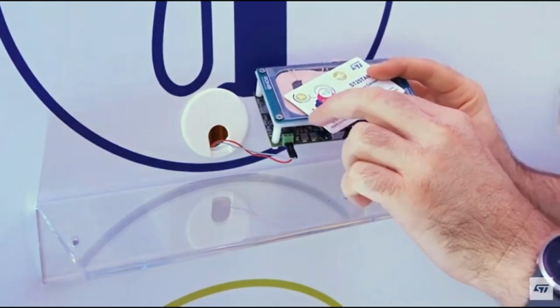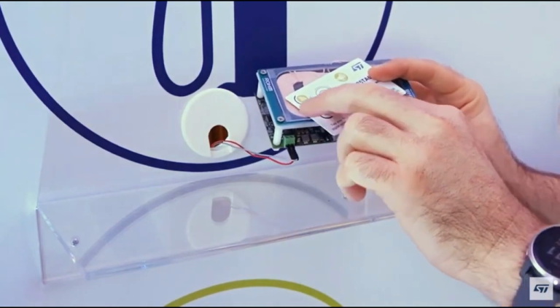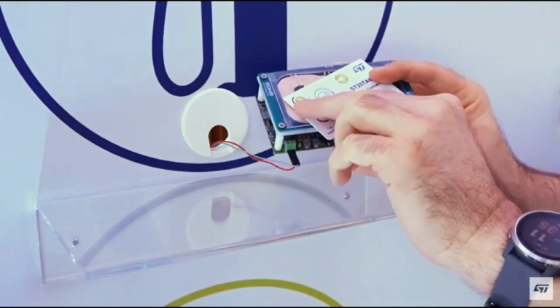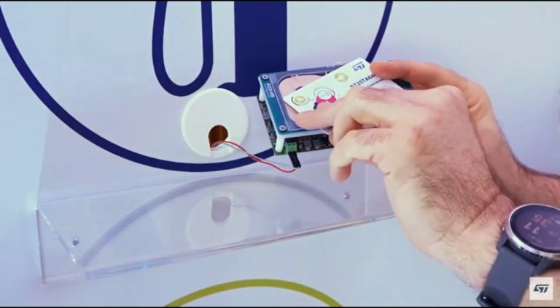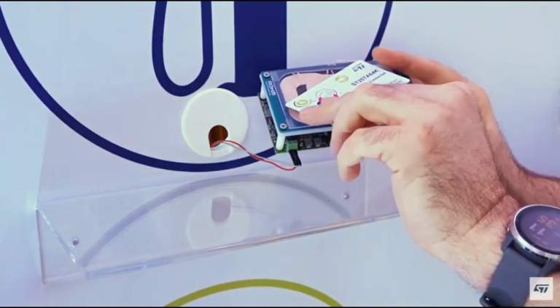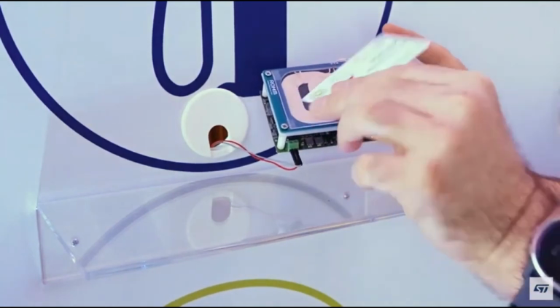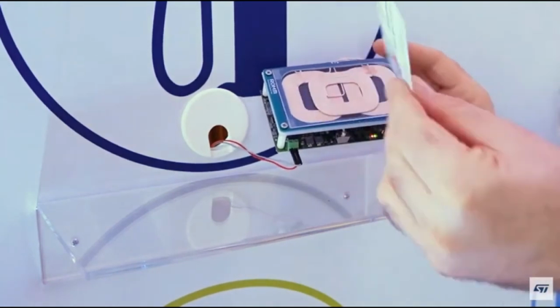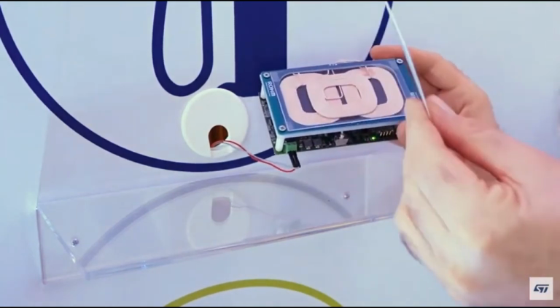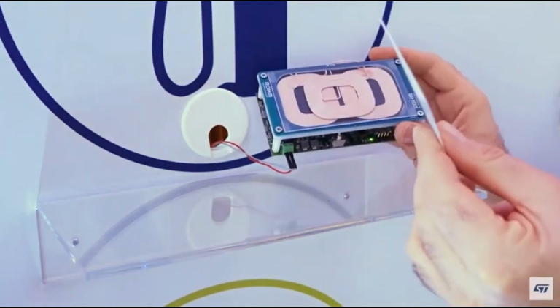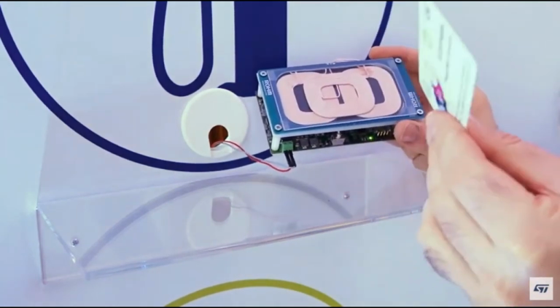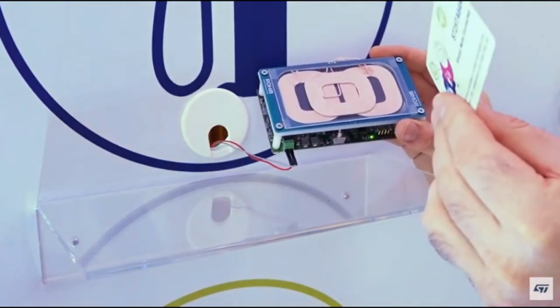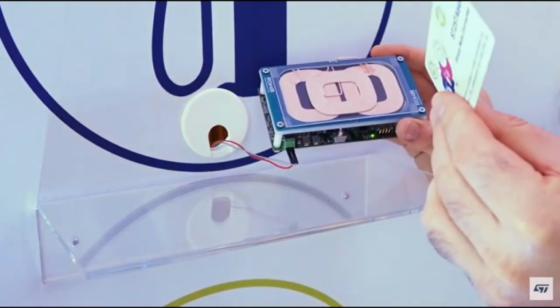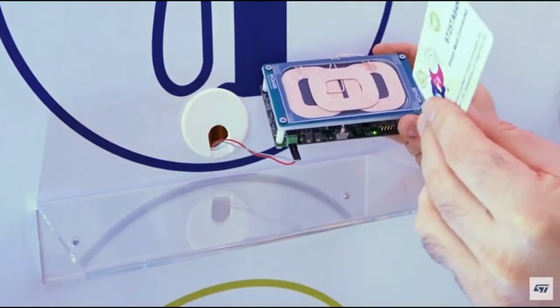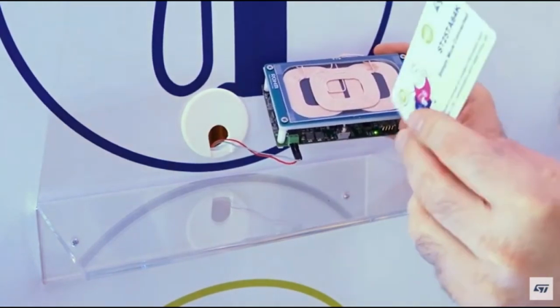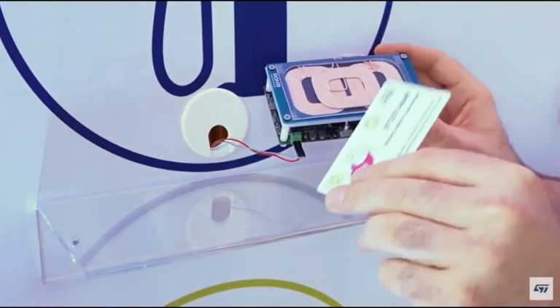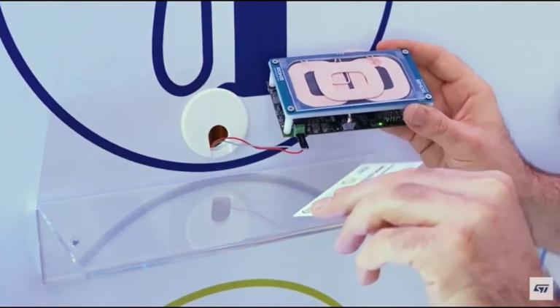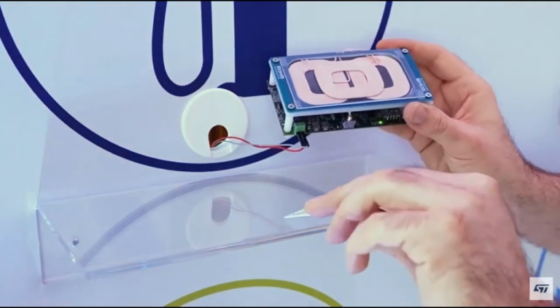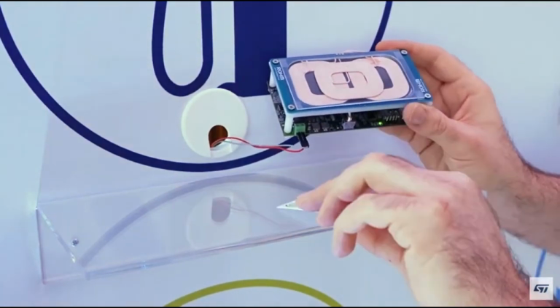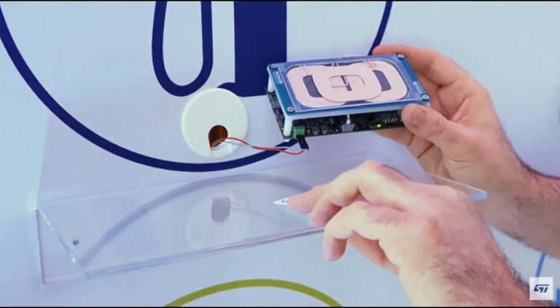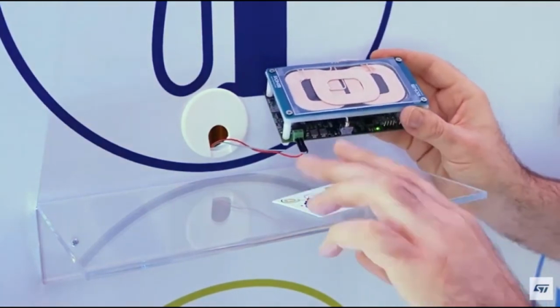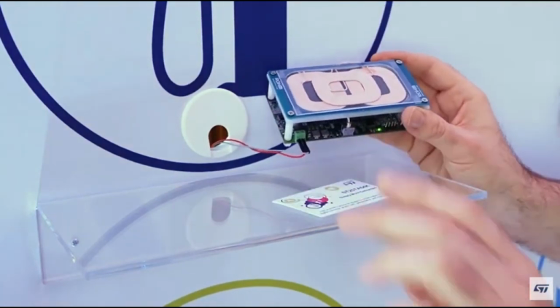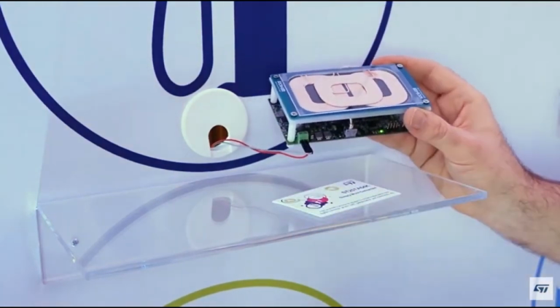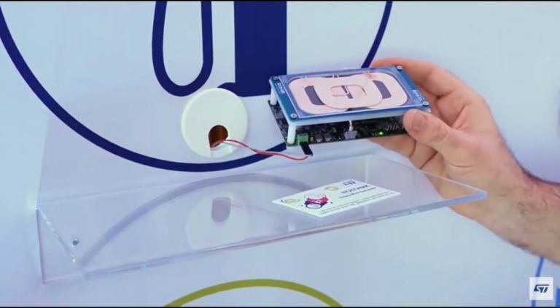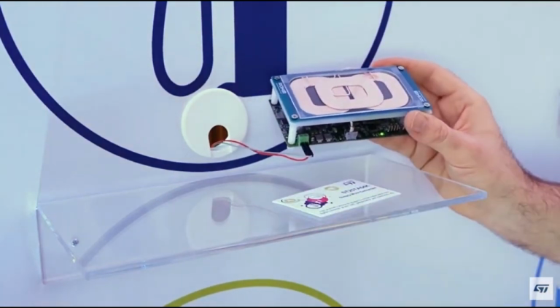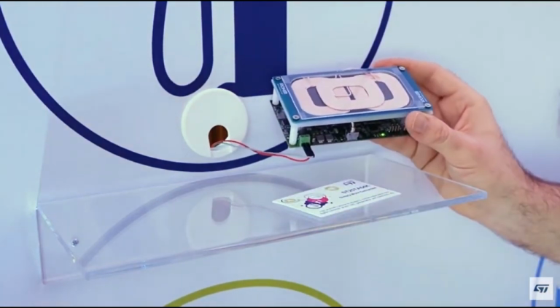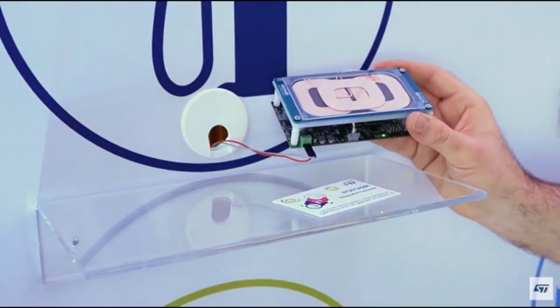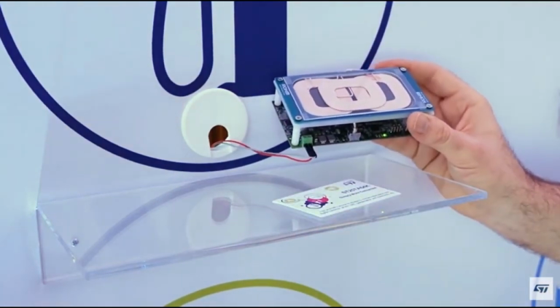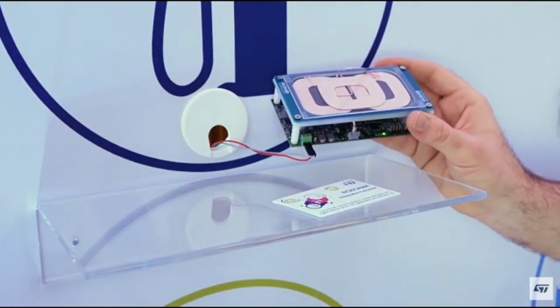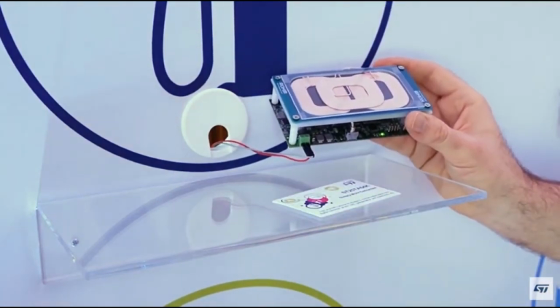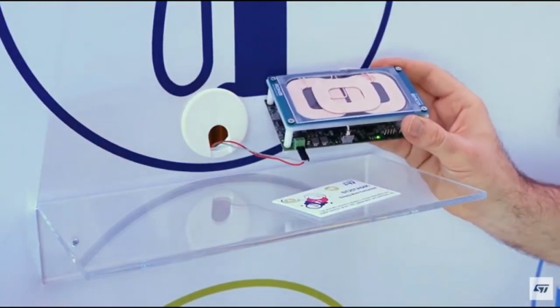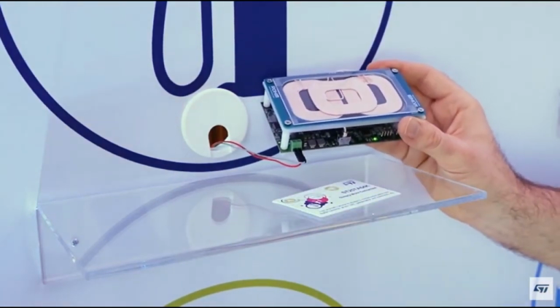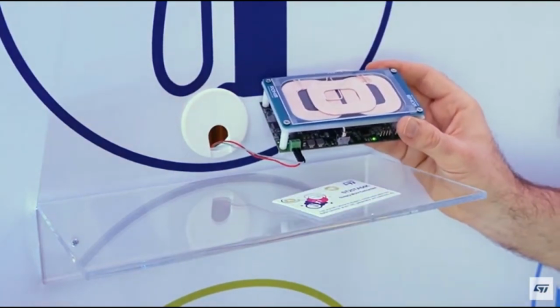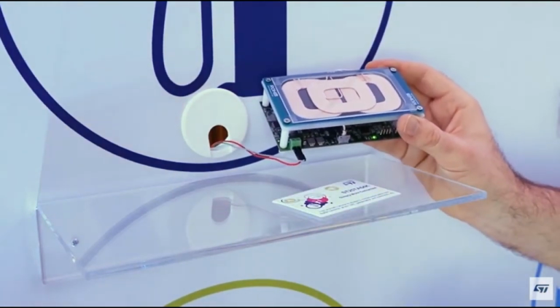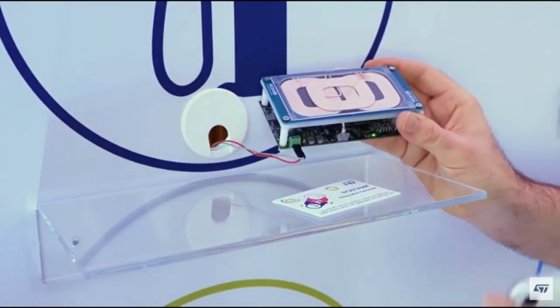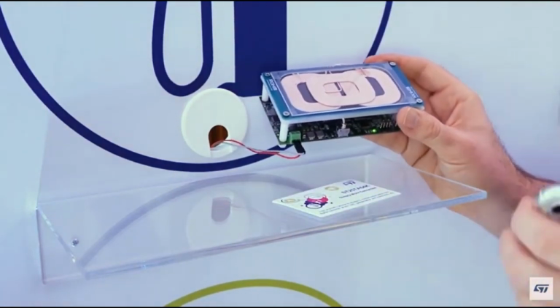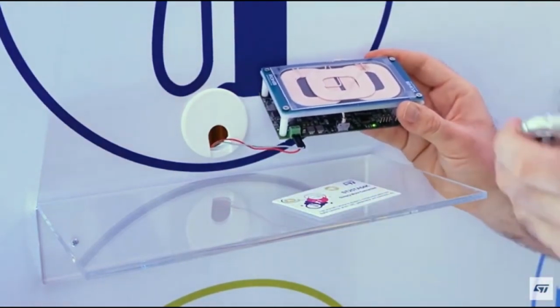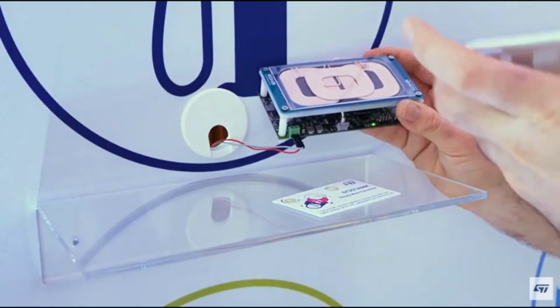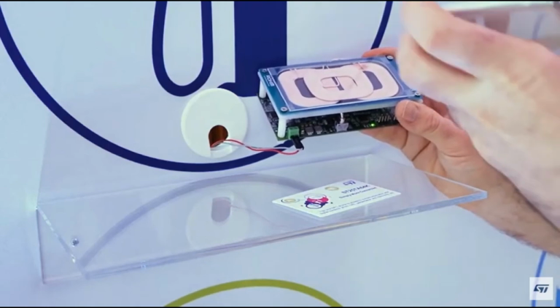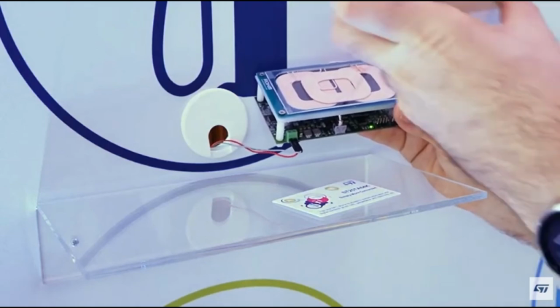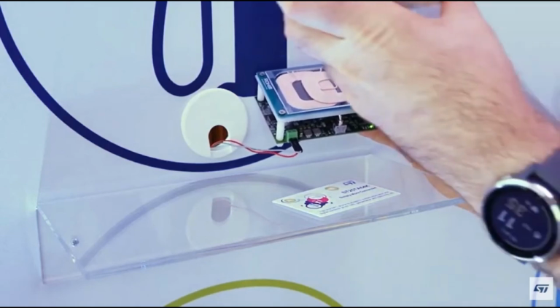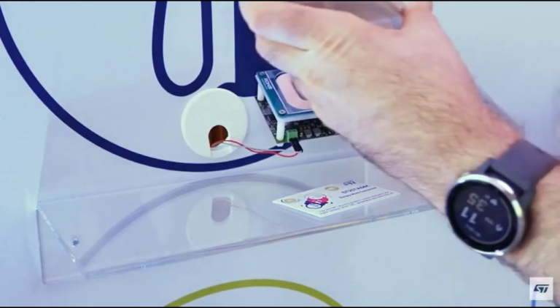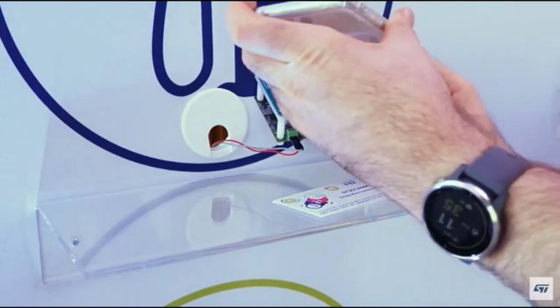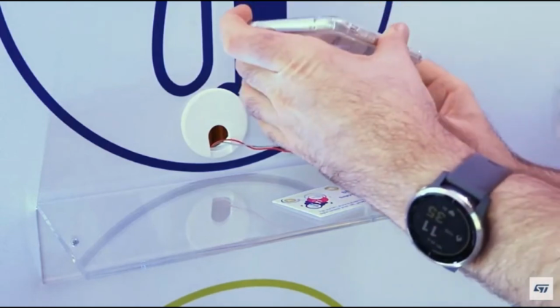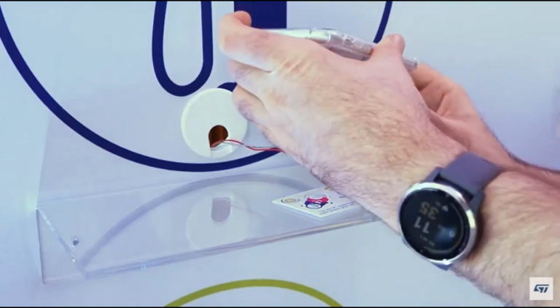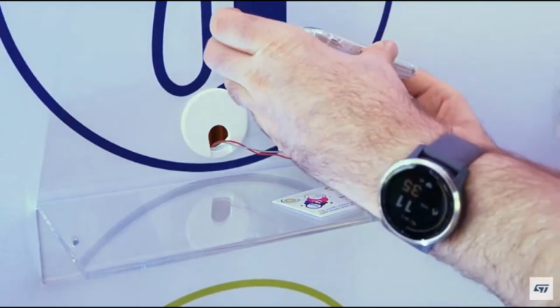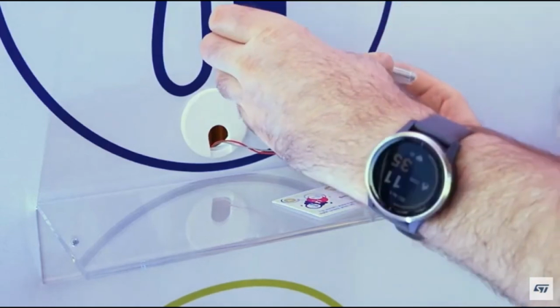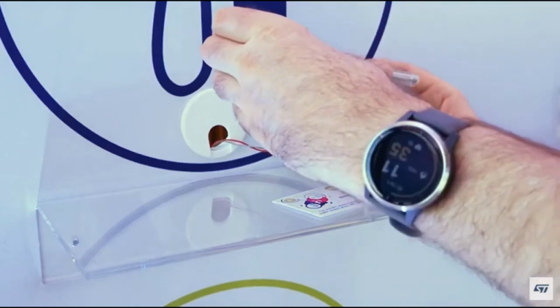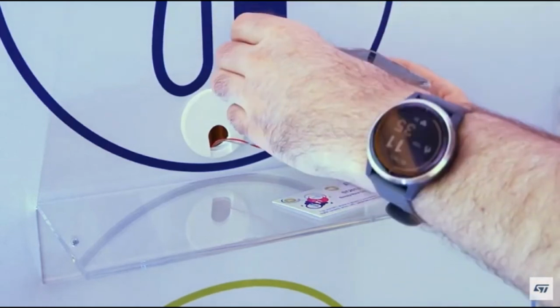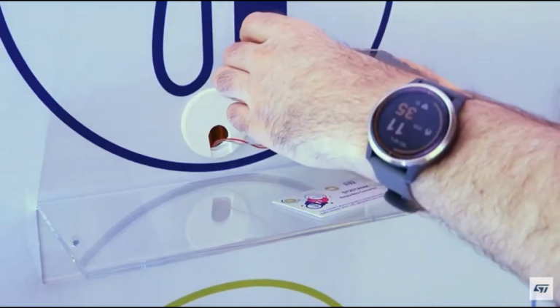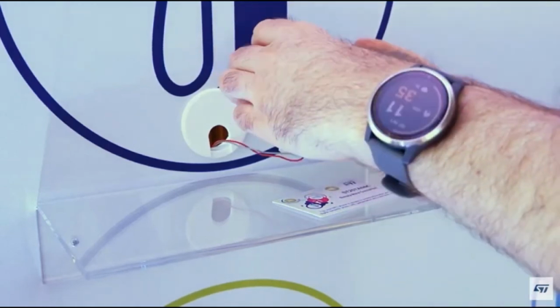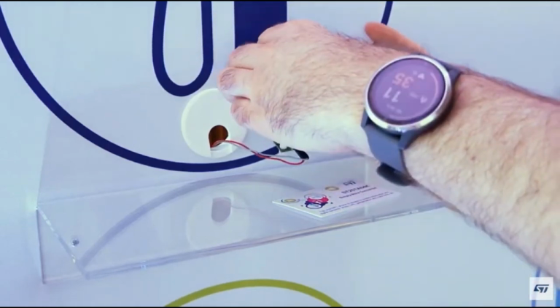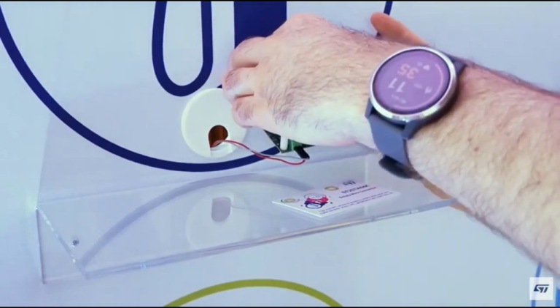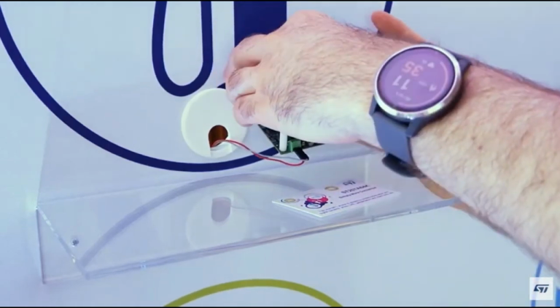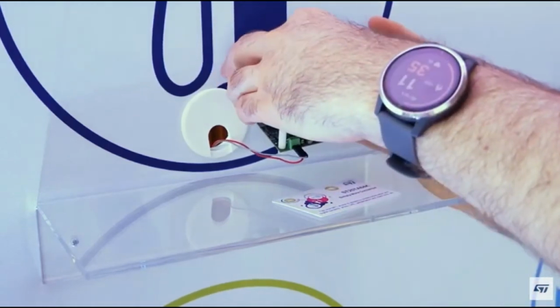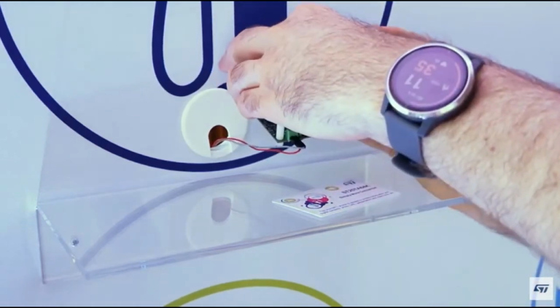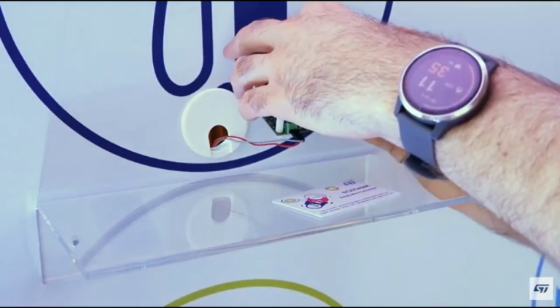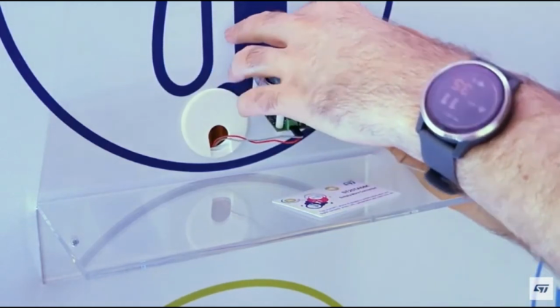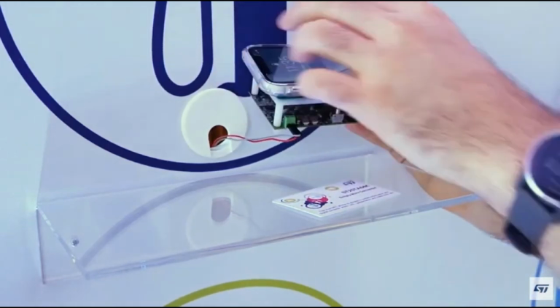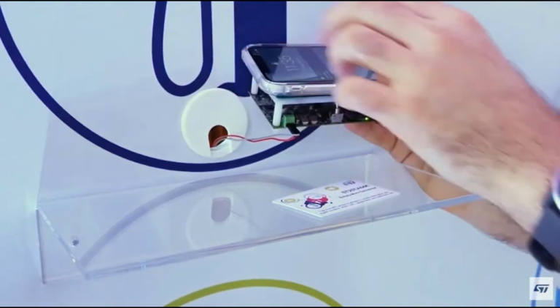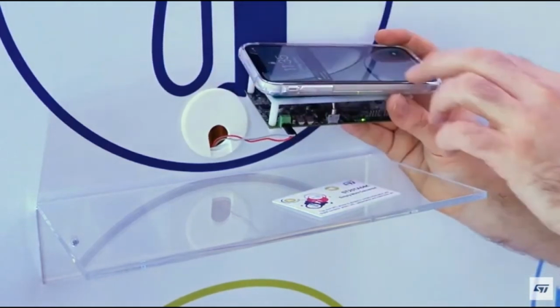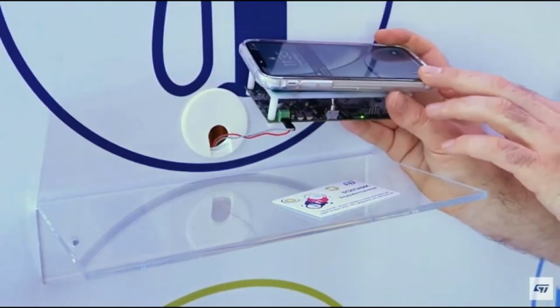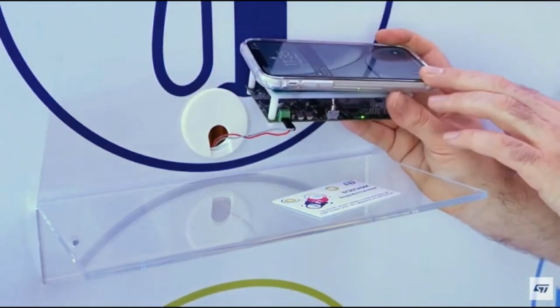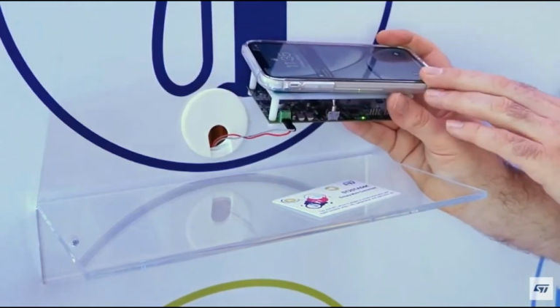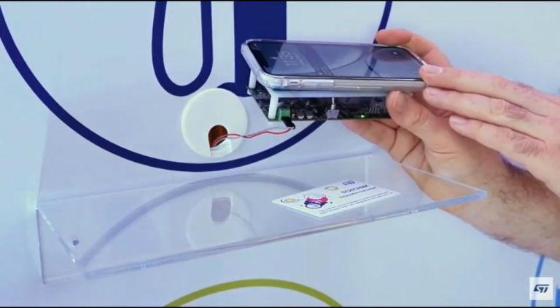Once you remove the card from the Qi charger, you can put your cell phone on there as well, and it'll charge the phone accordingly.